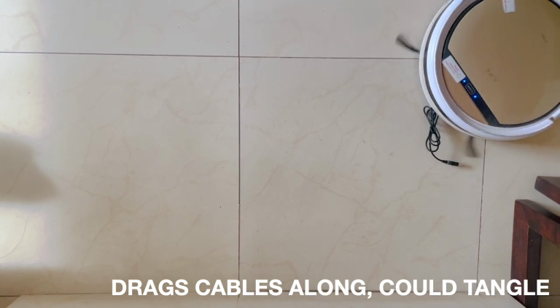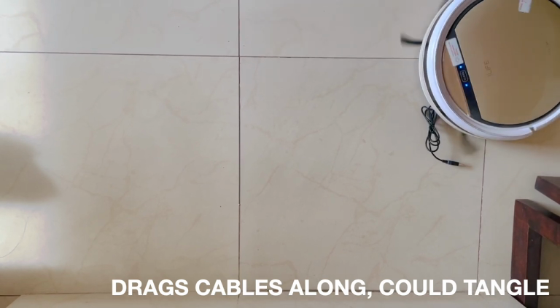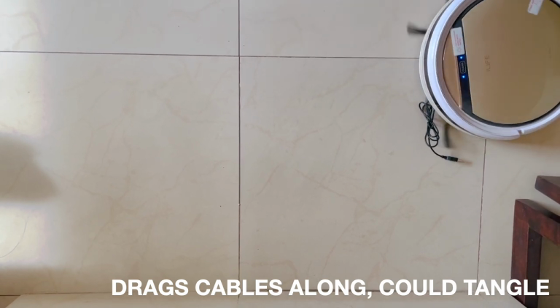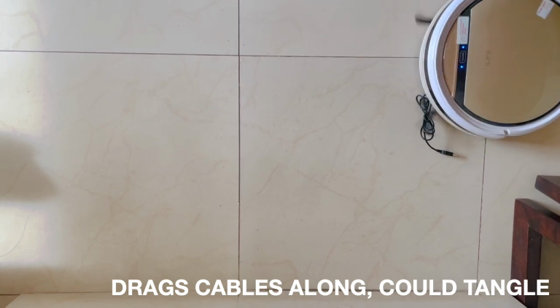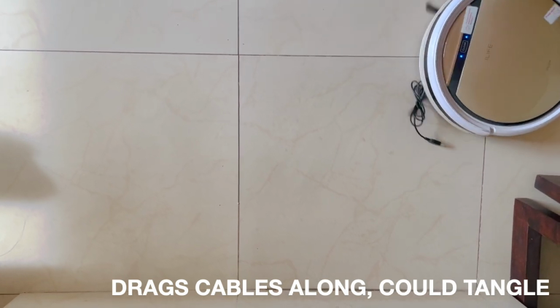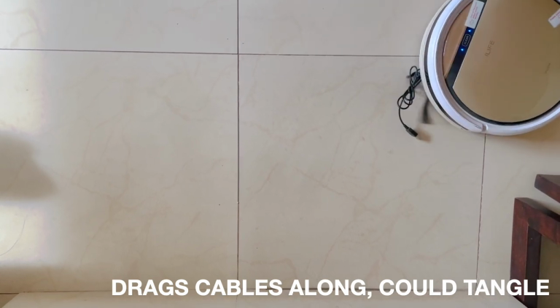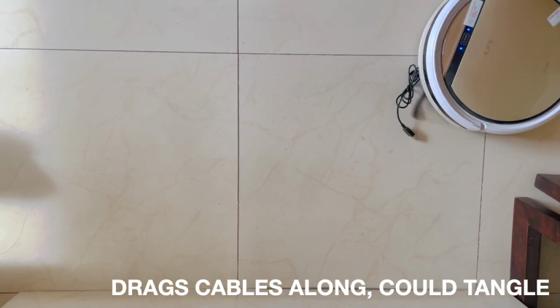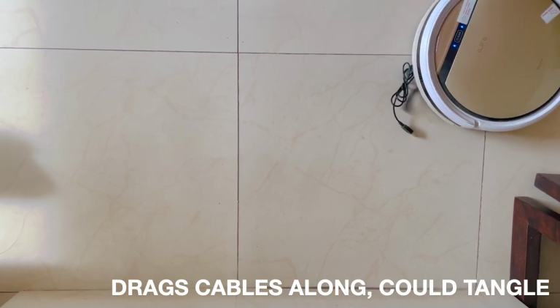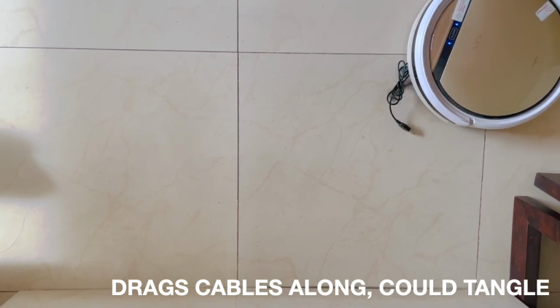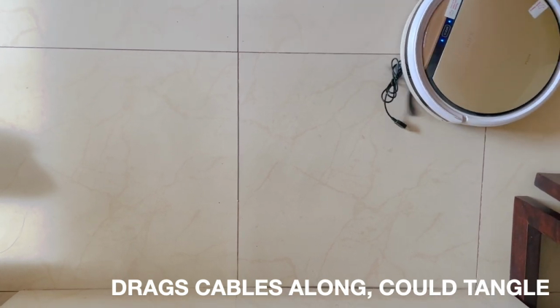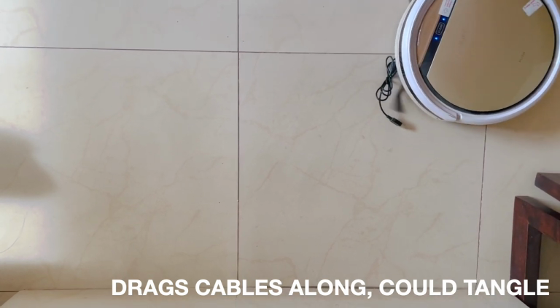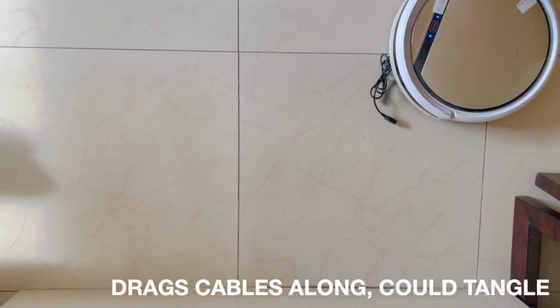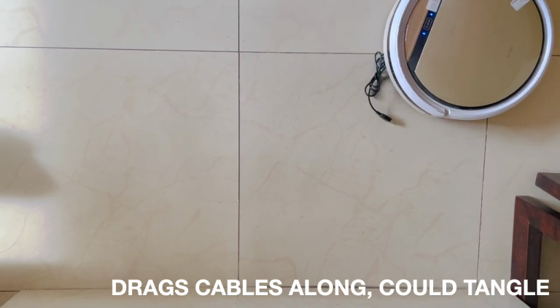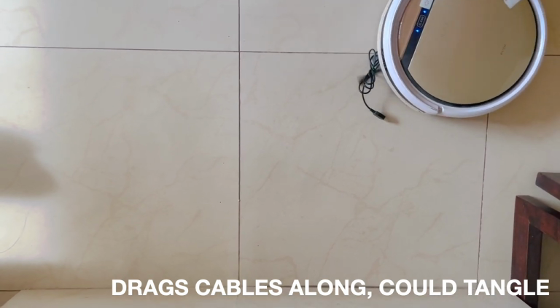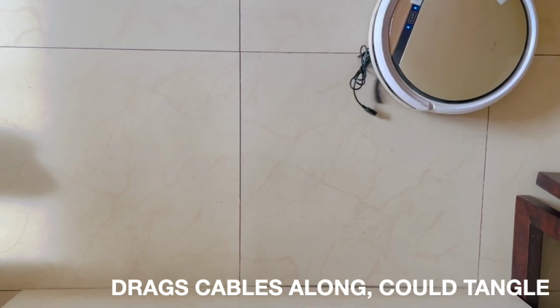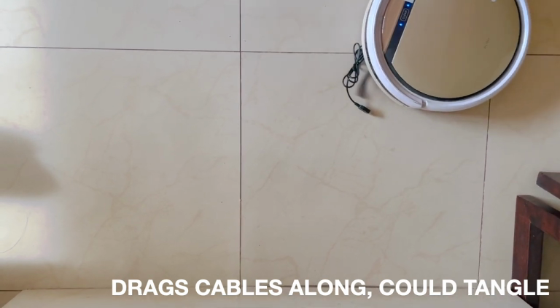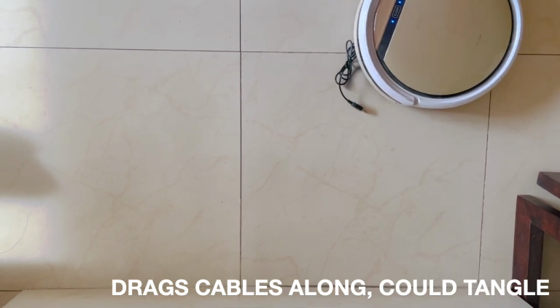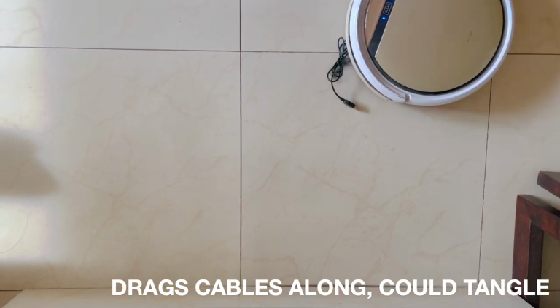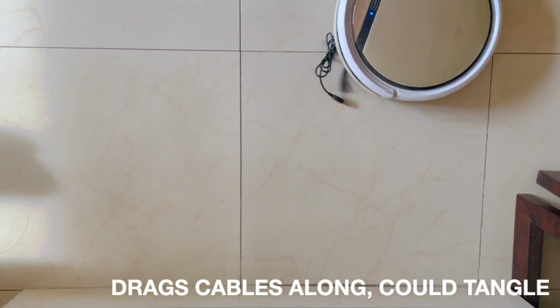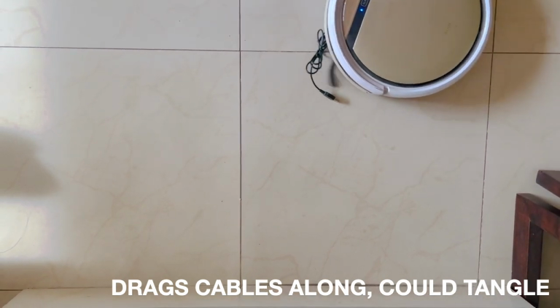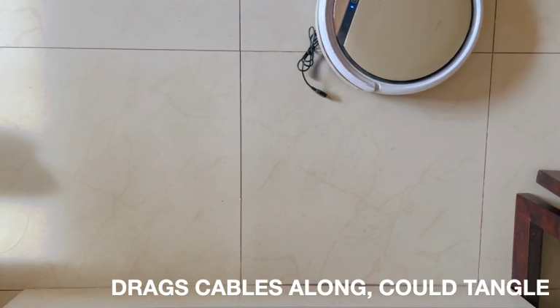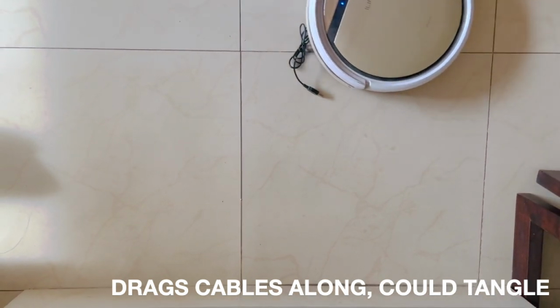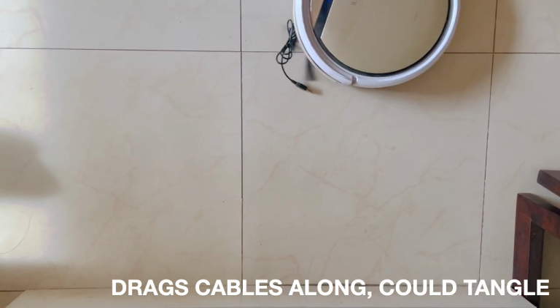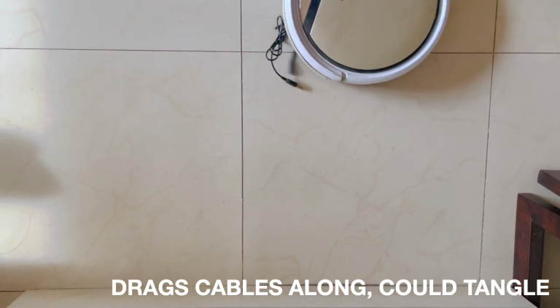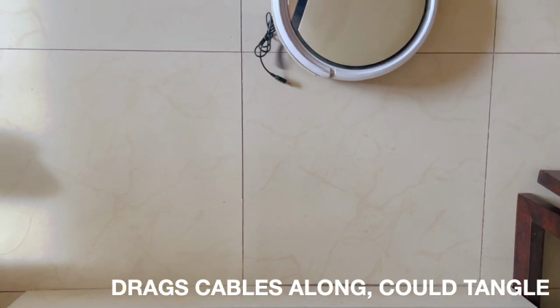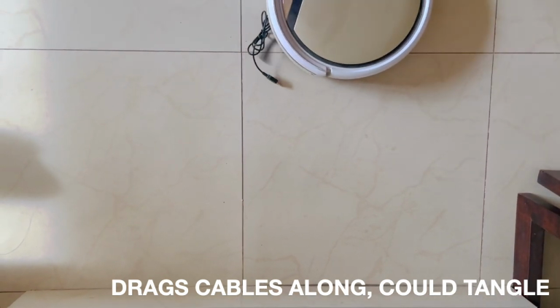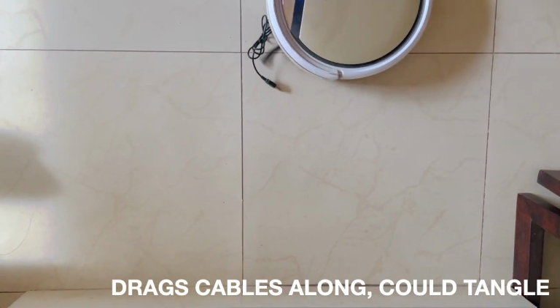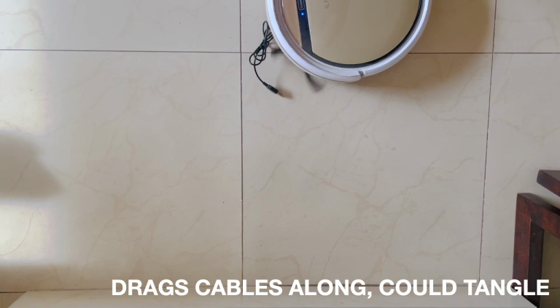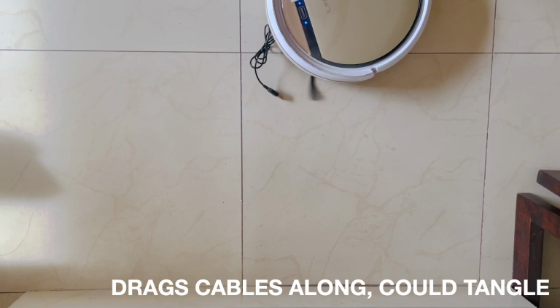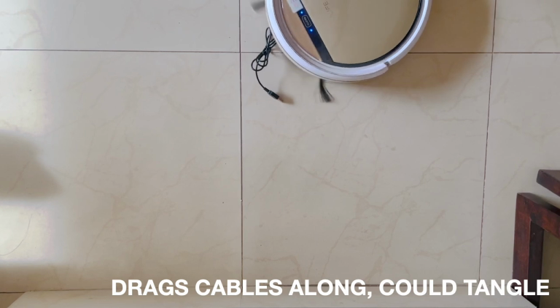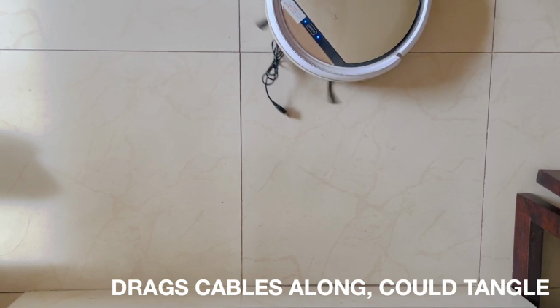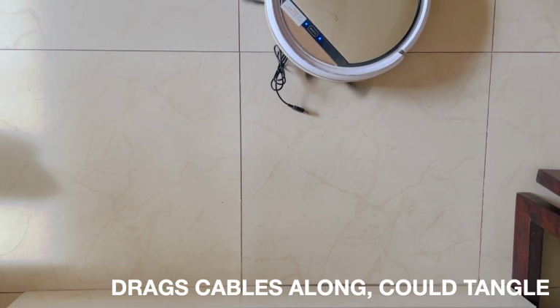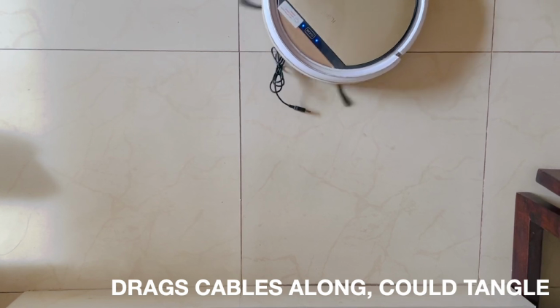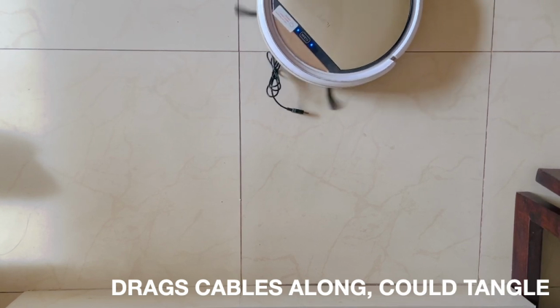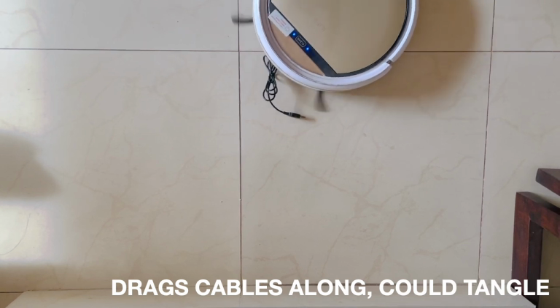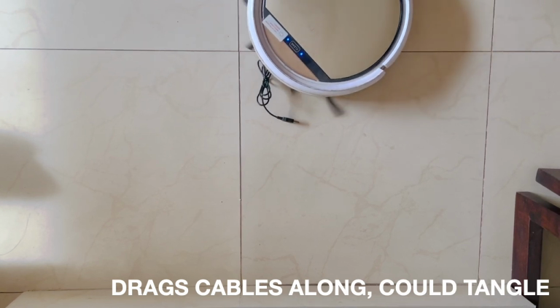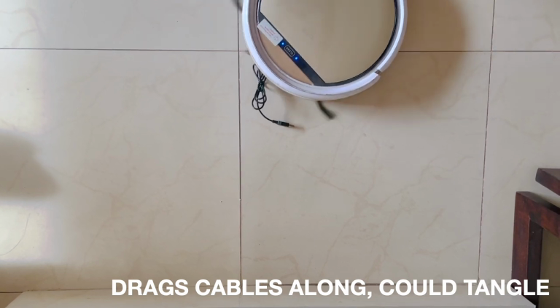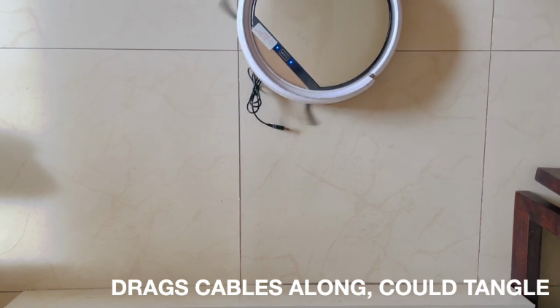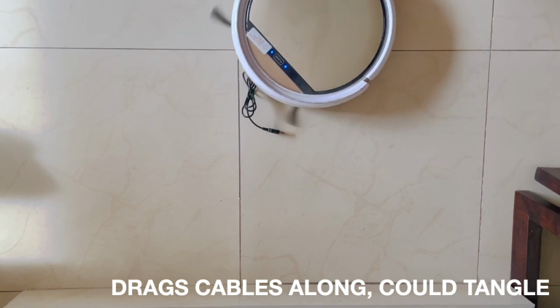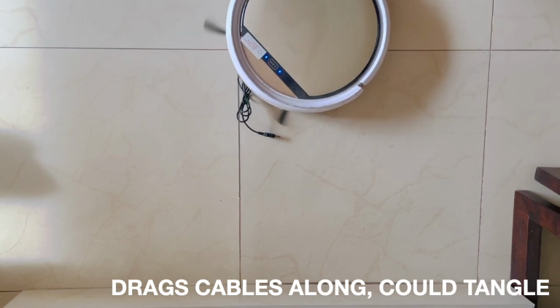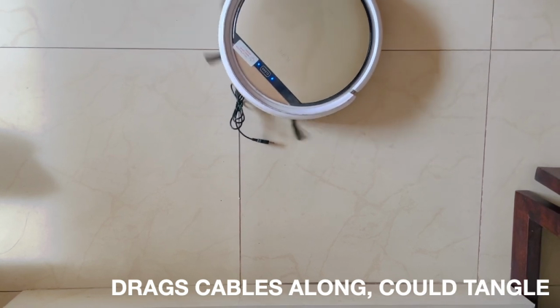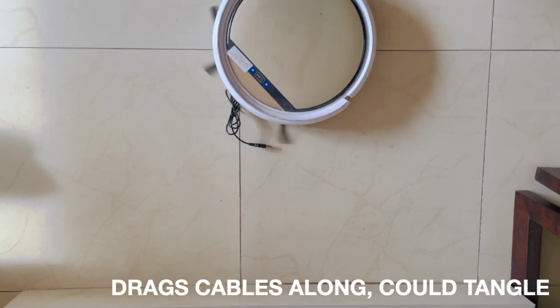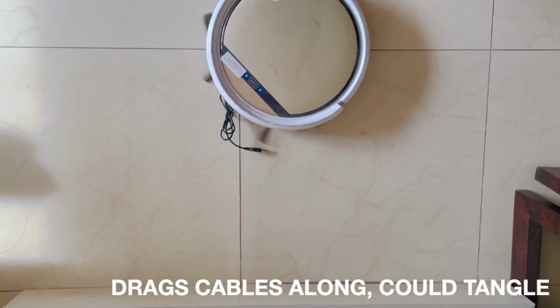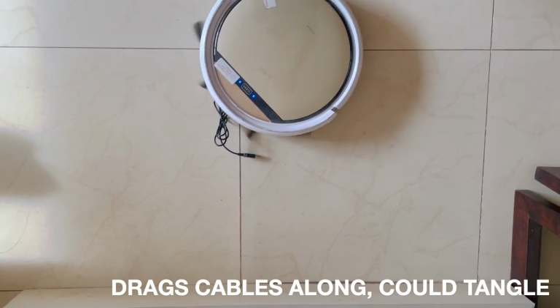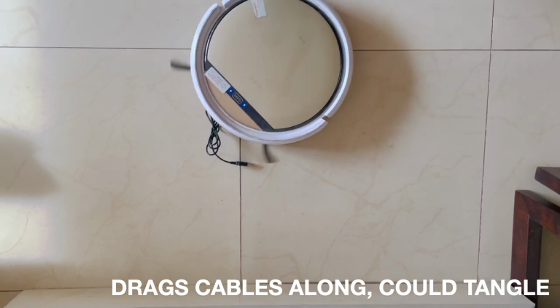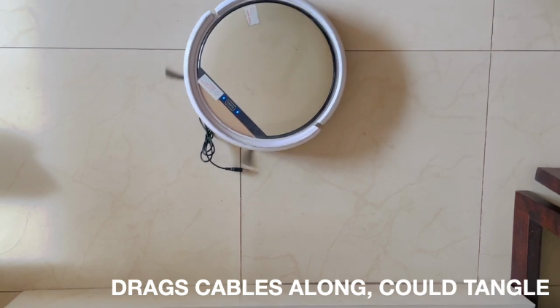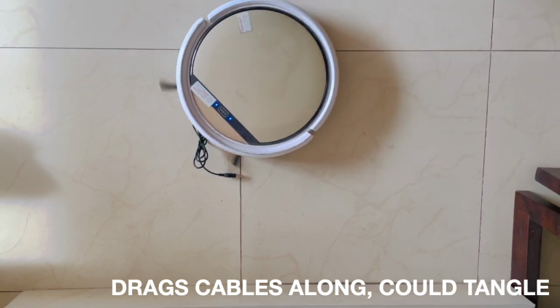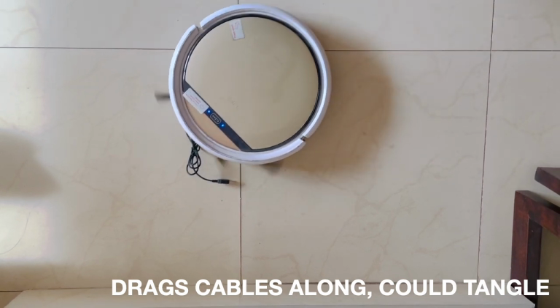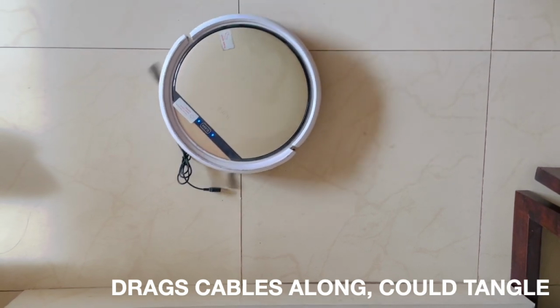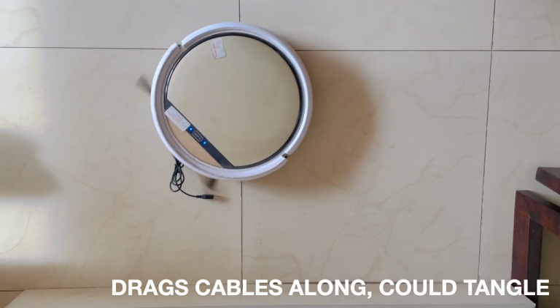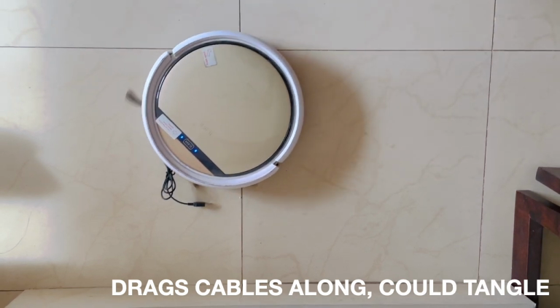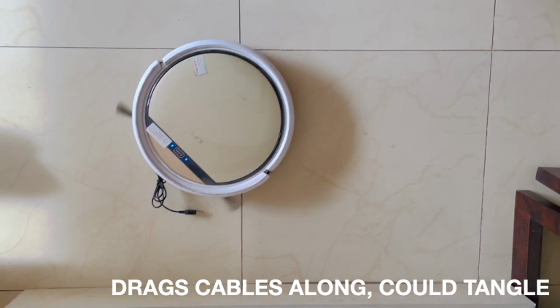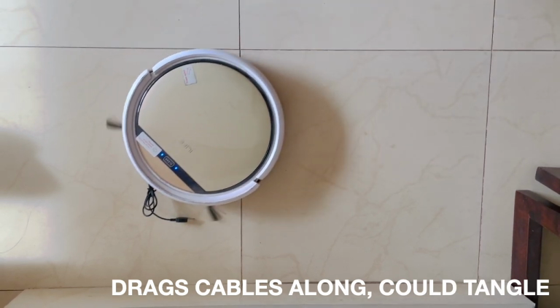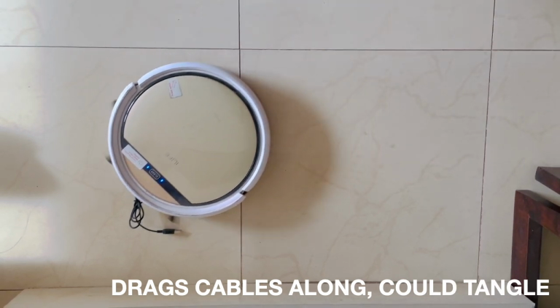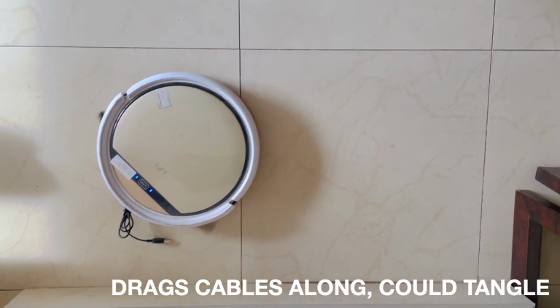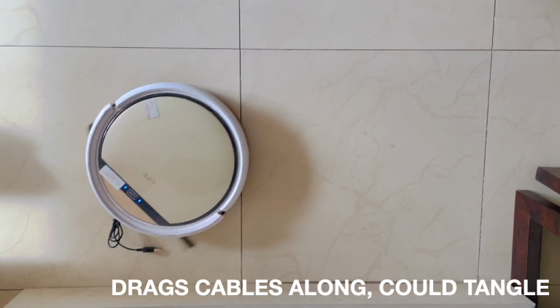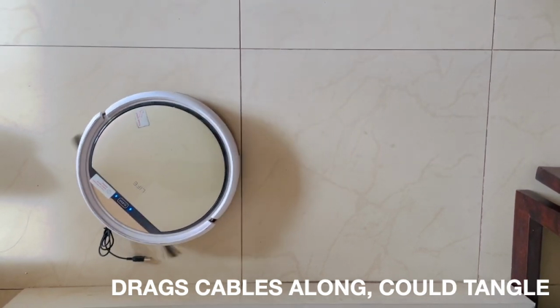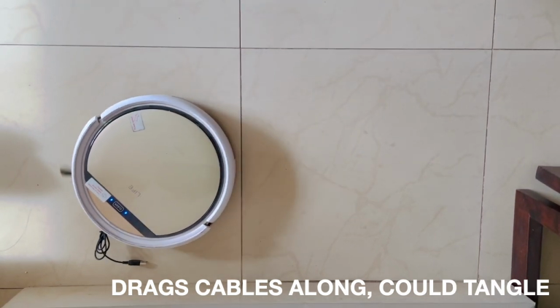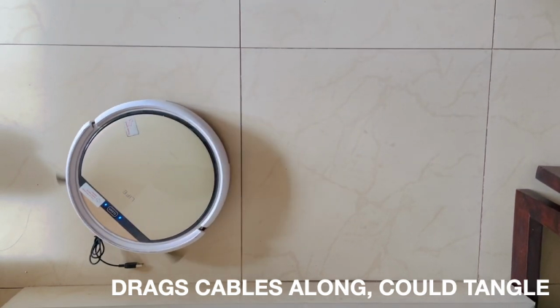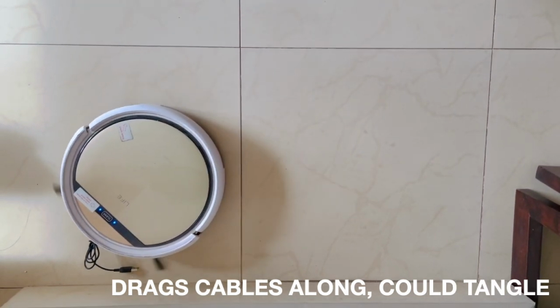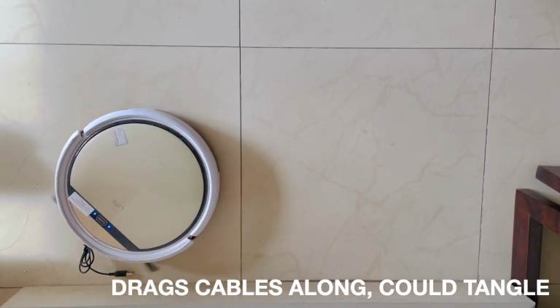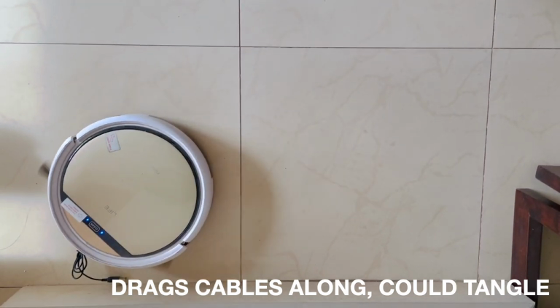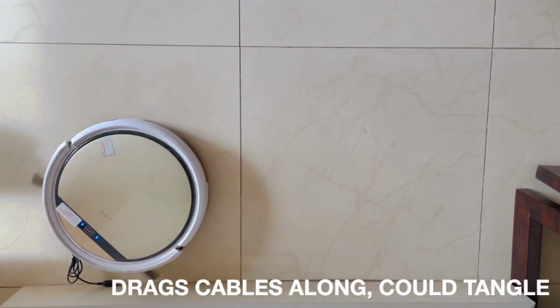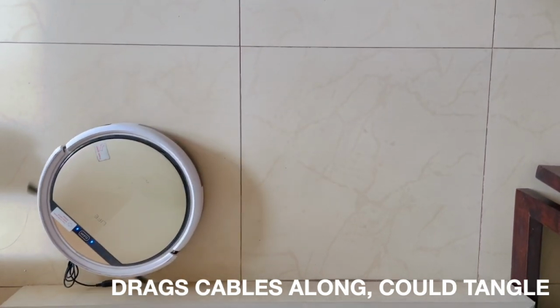I am using an iLife V5S Pro. The newer robot vacuums these days are much better with cleaning and anti-tangle.